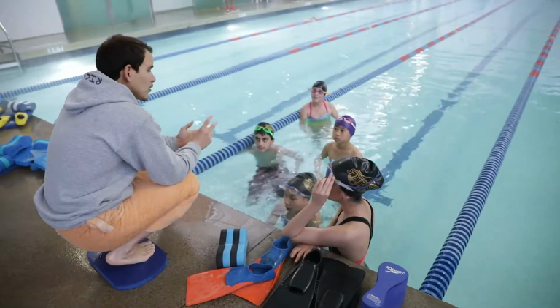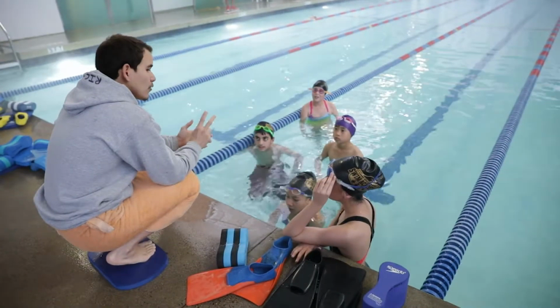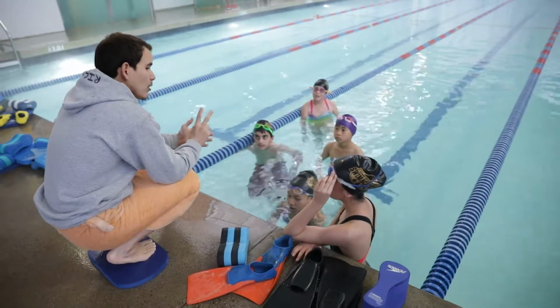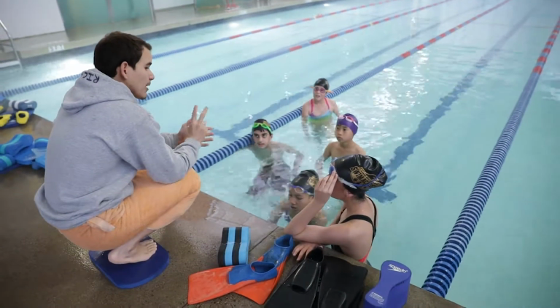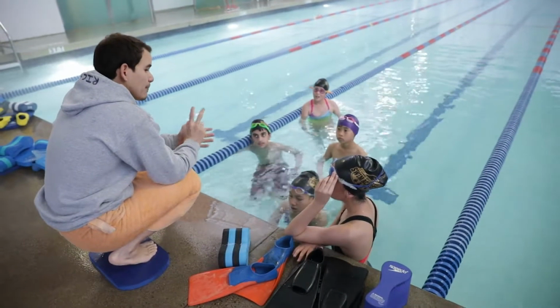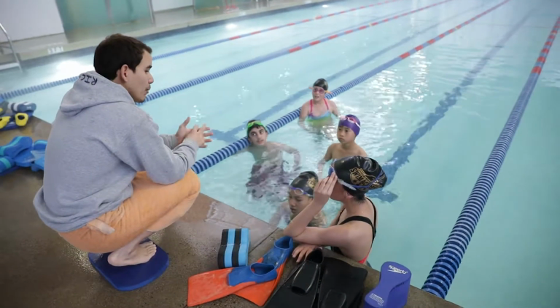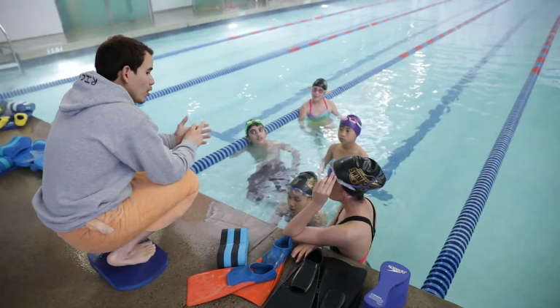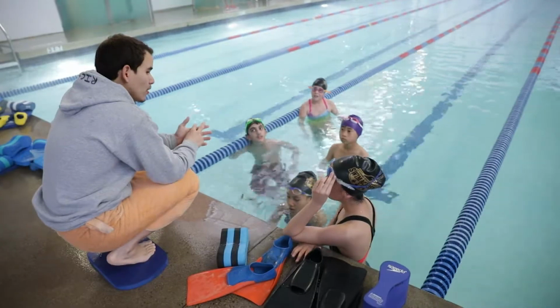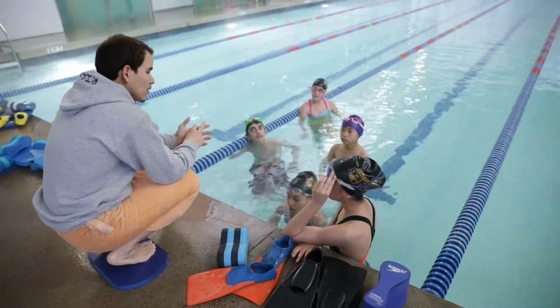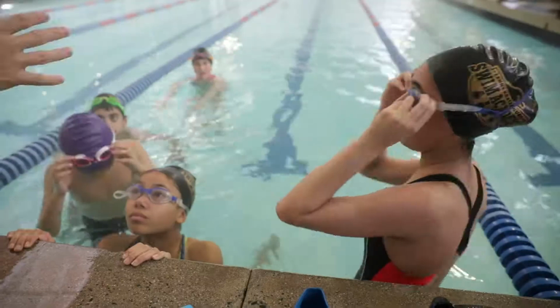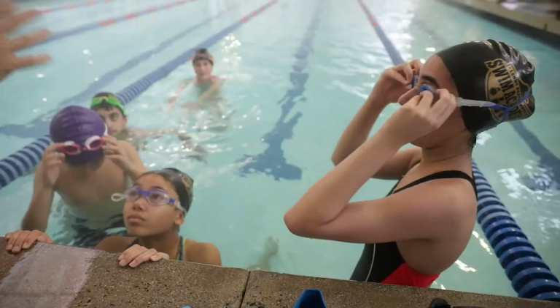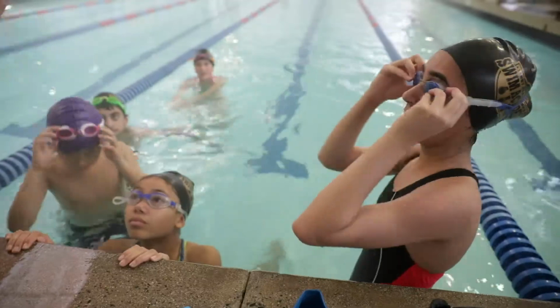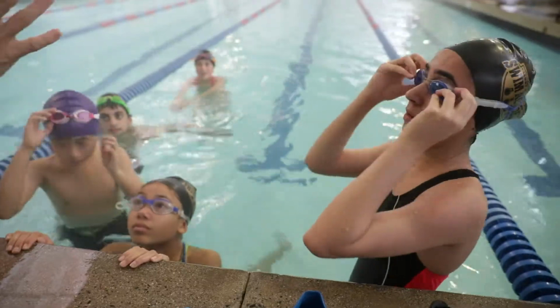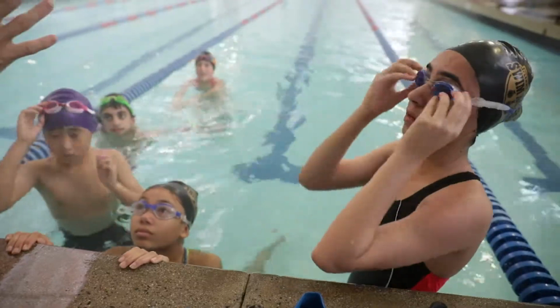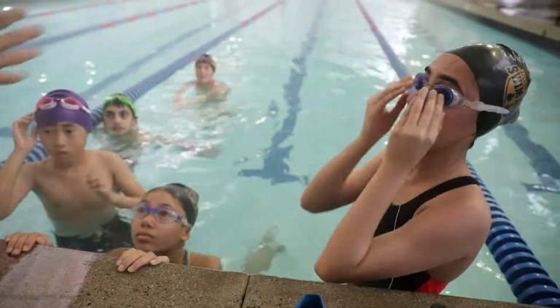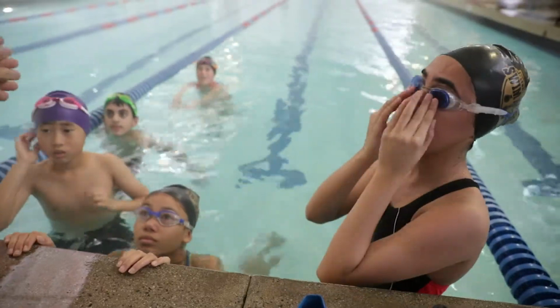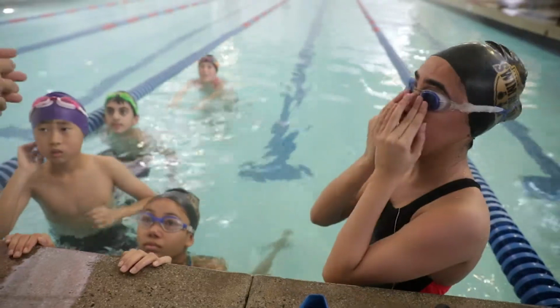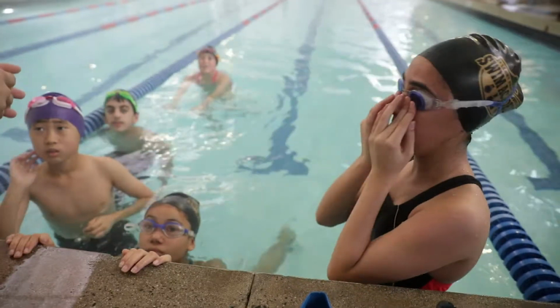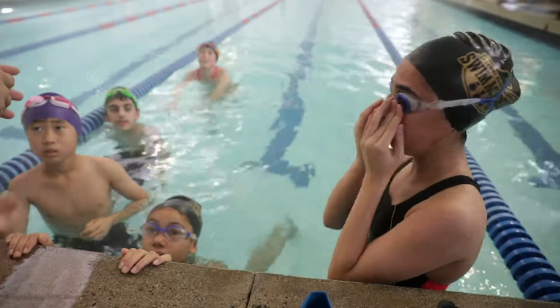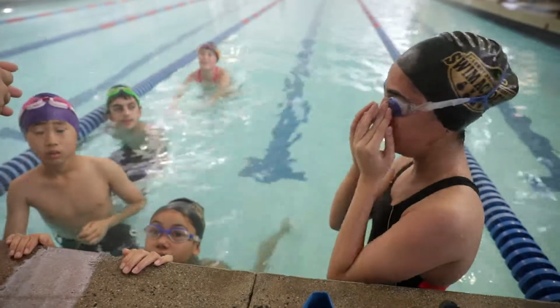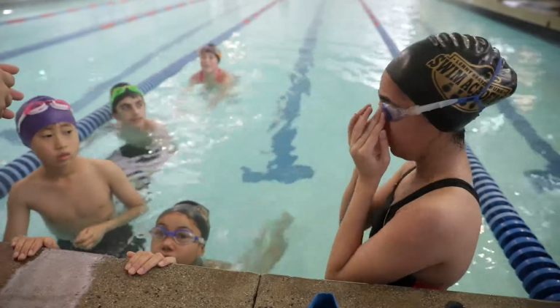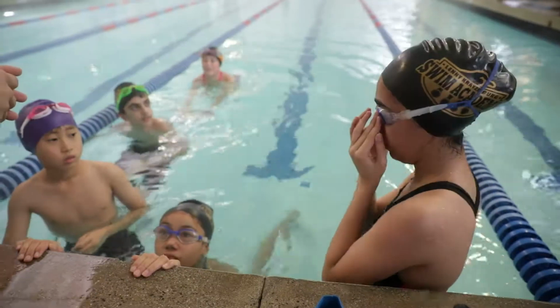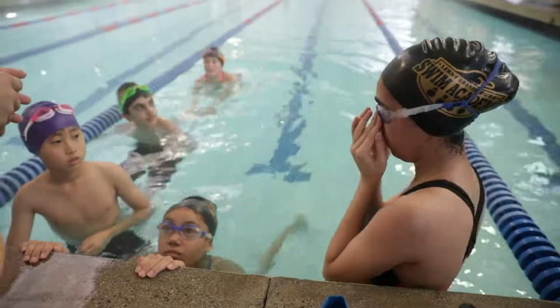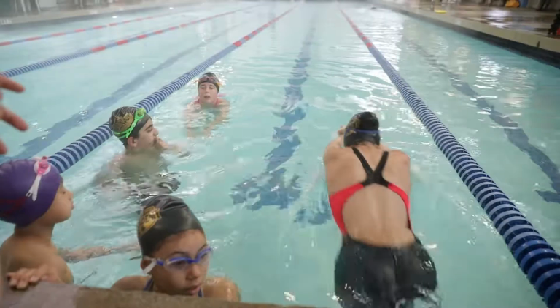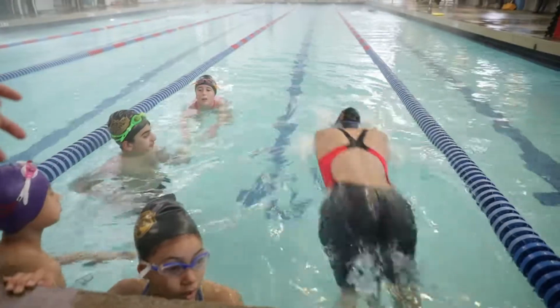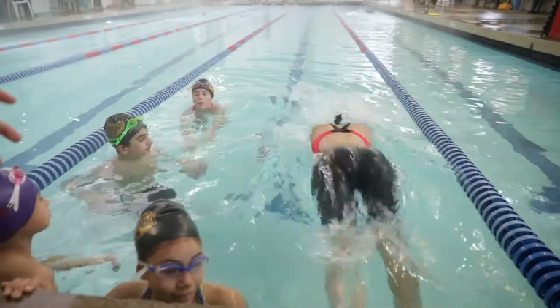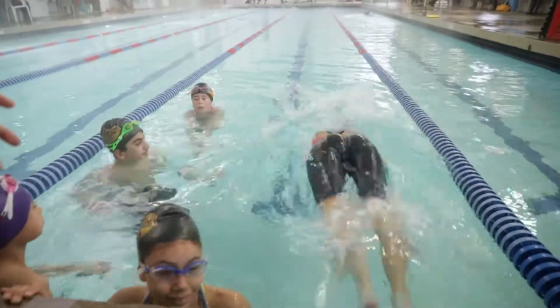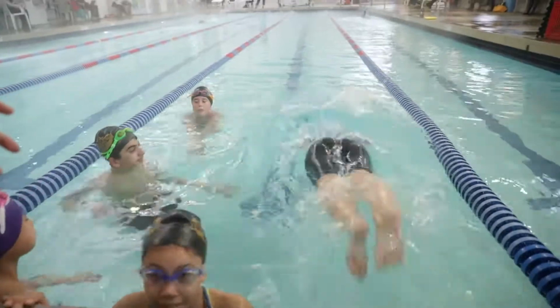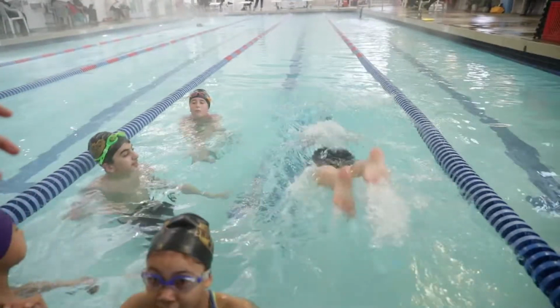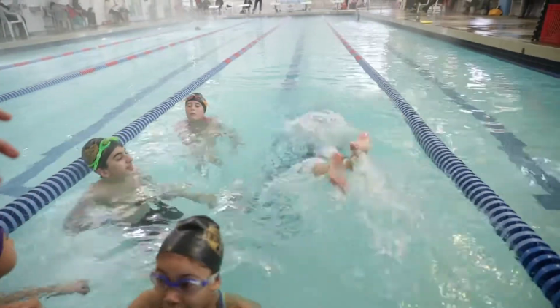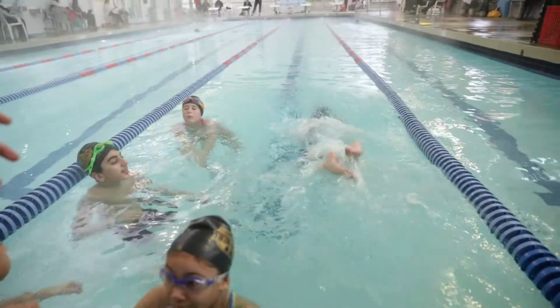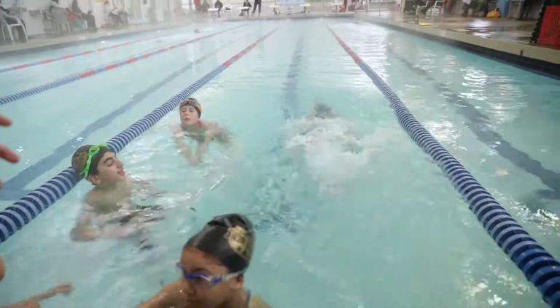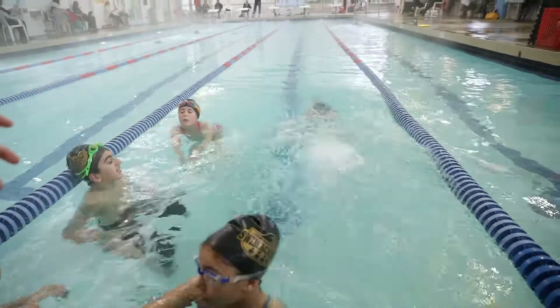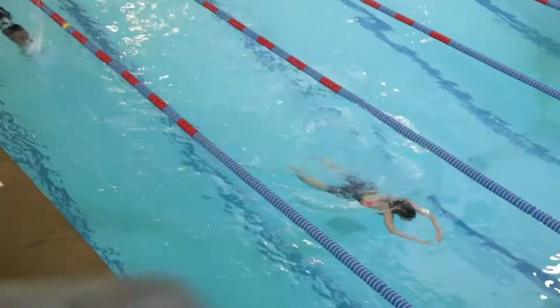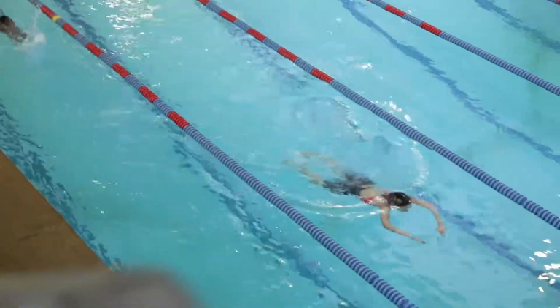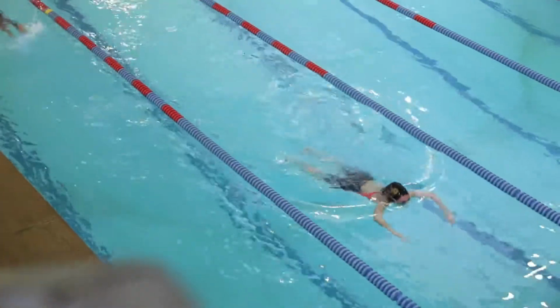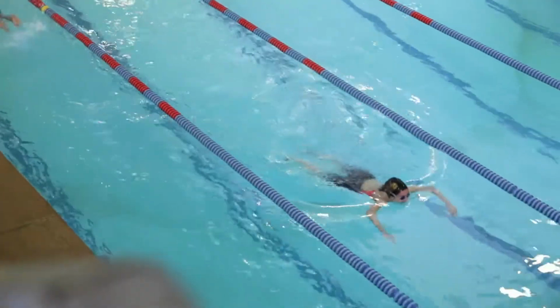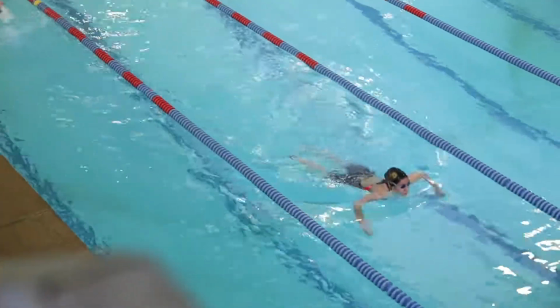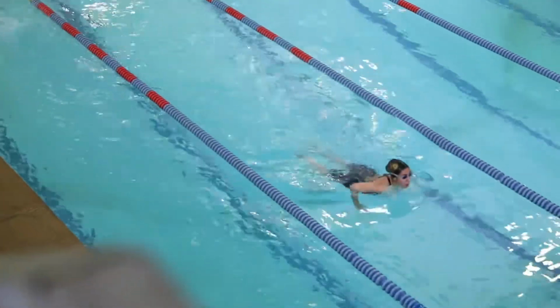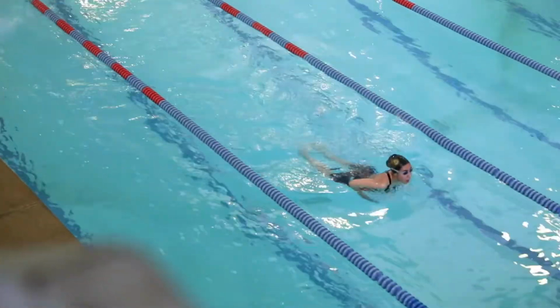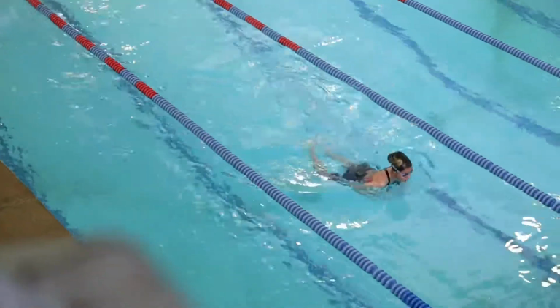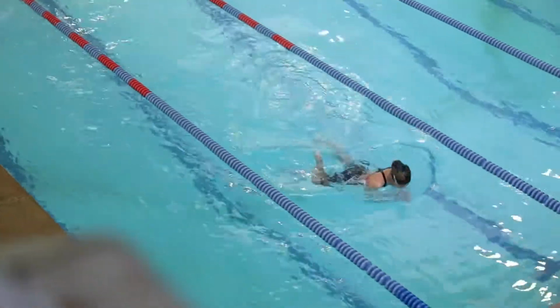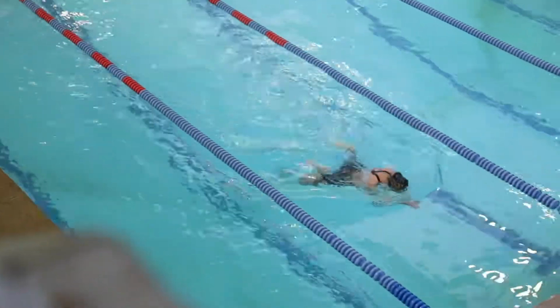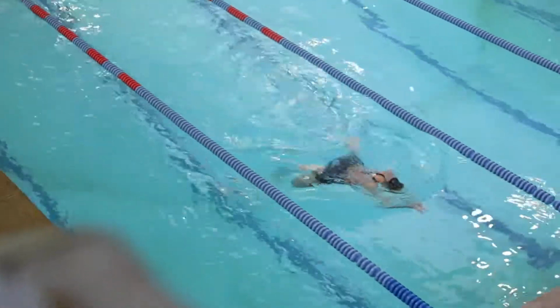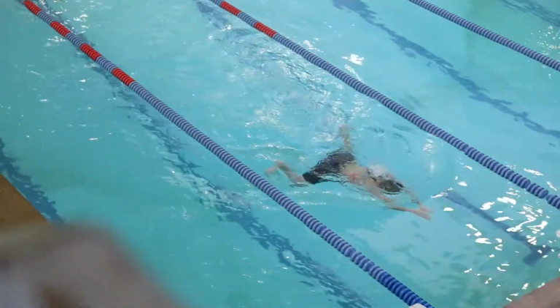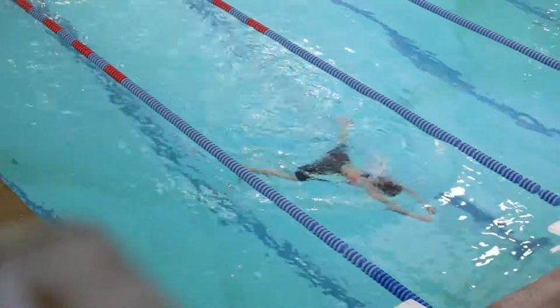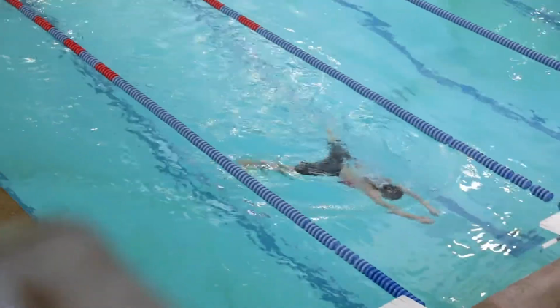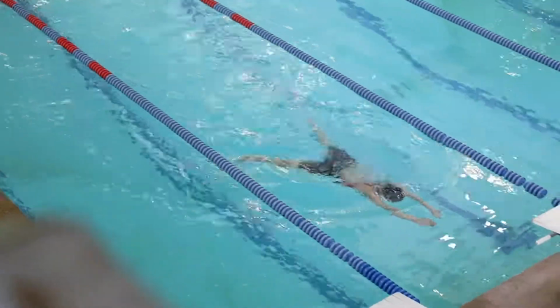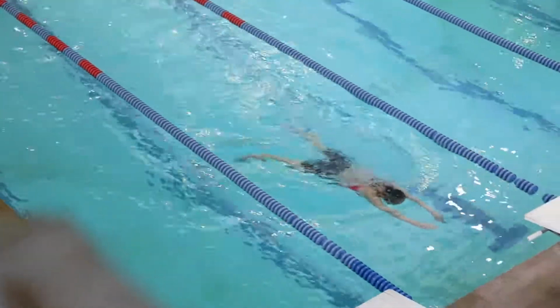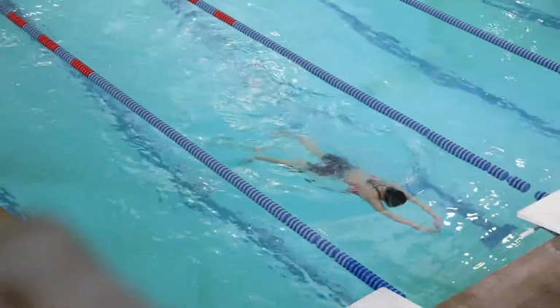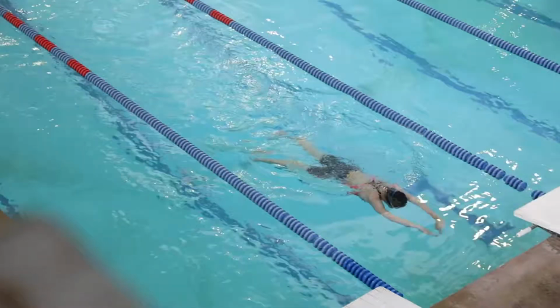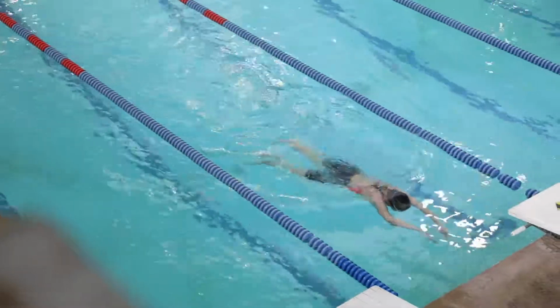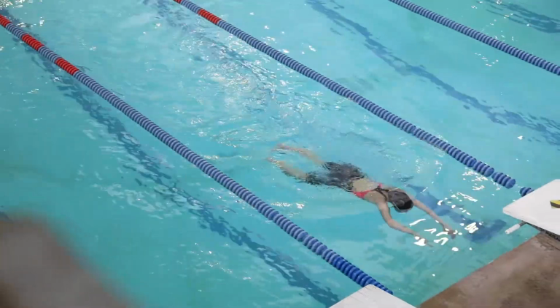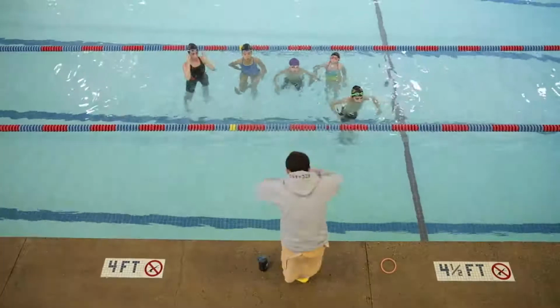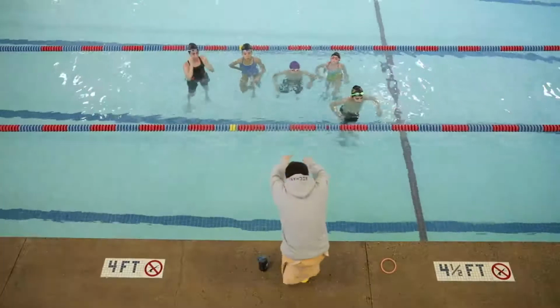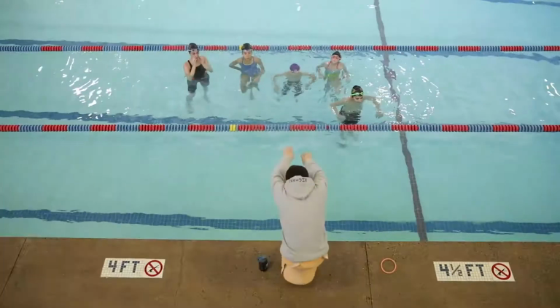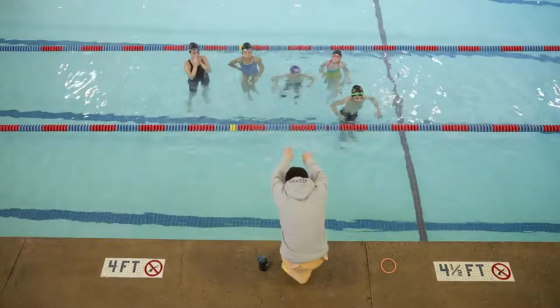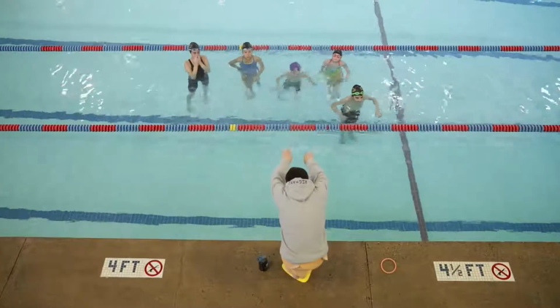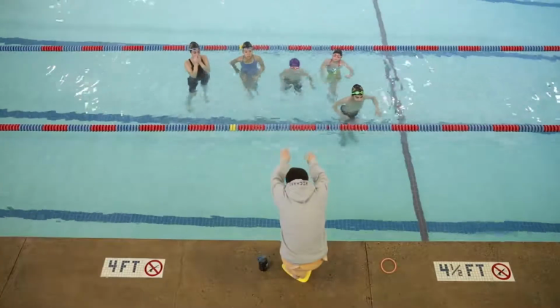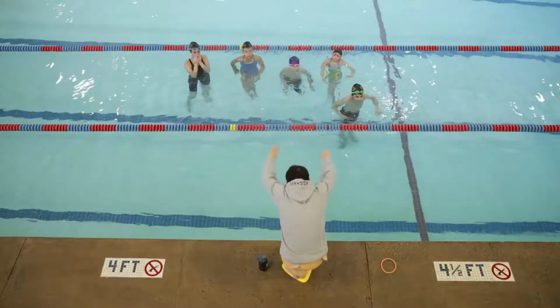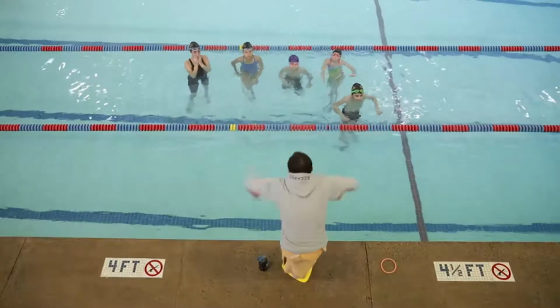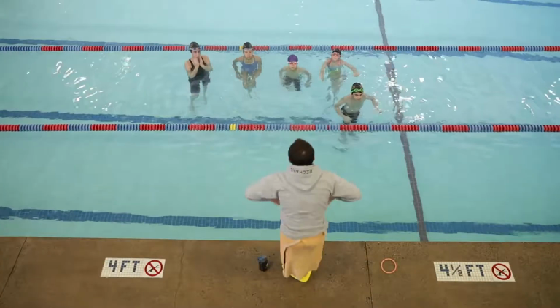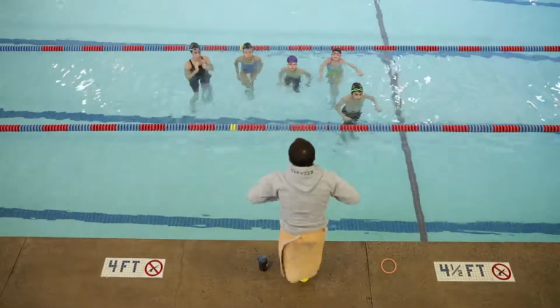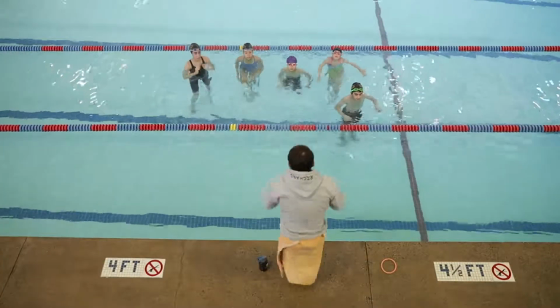My favorite thing about coaching pre-team is seeing these swimmers build their confidence, endurance, and strength needed to swim at the next level.